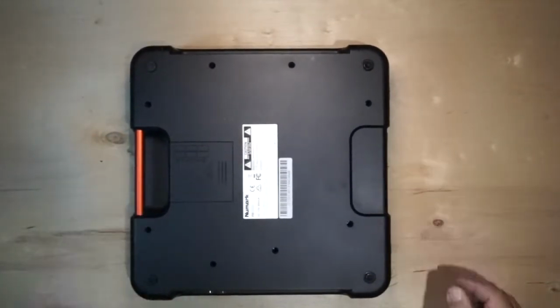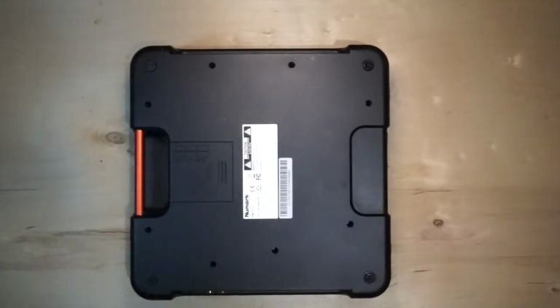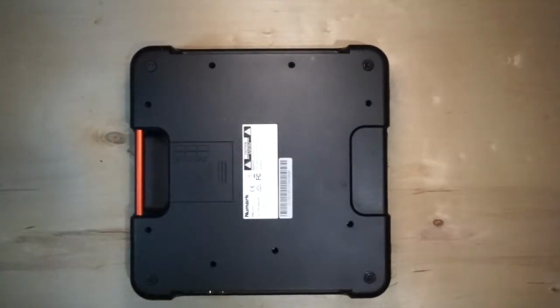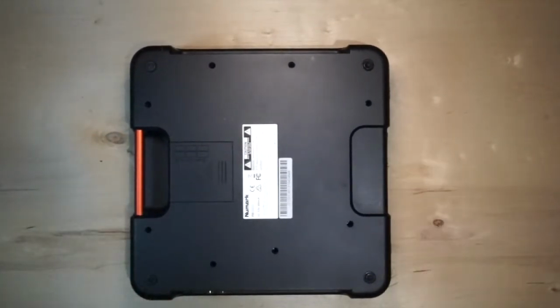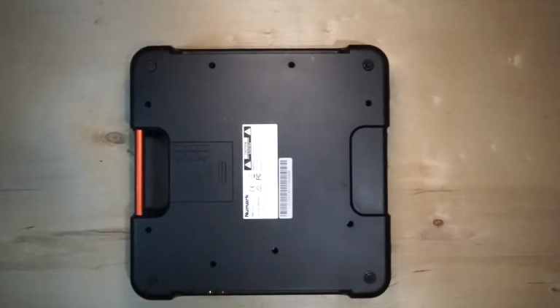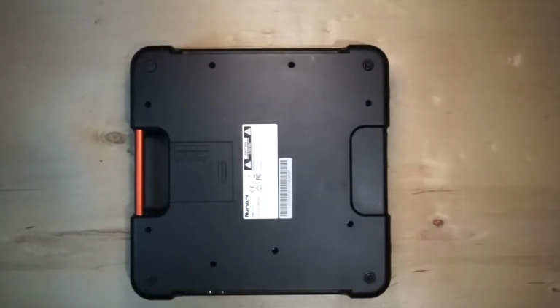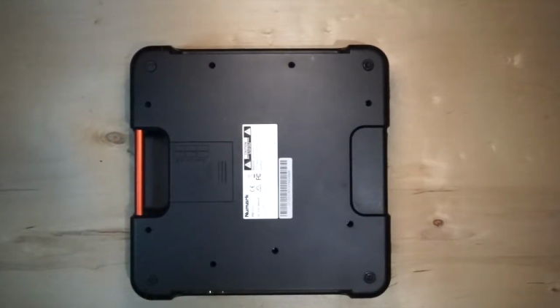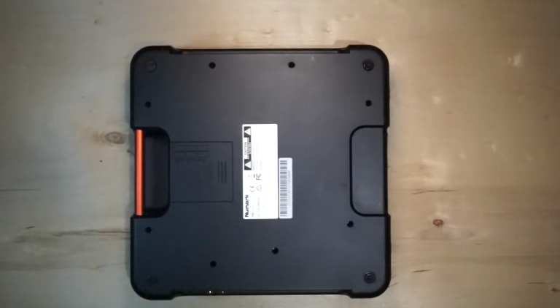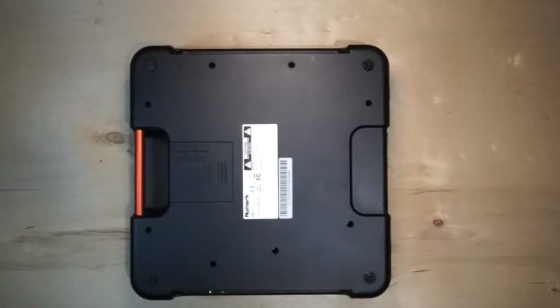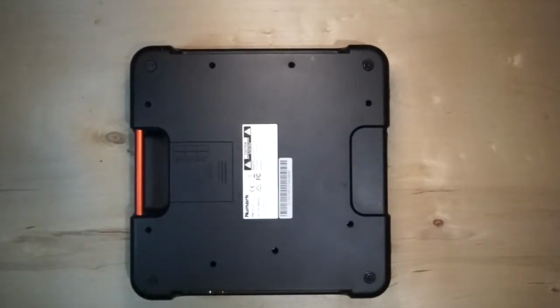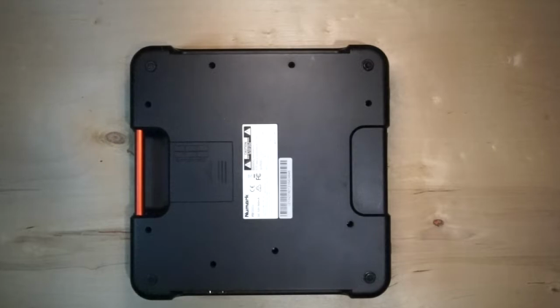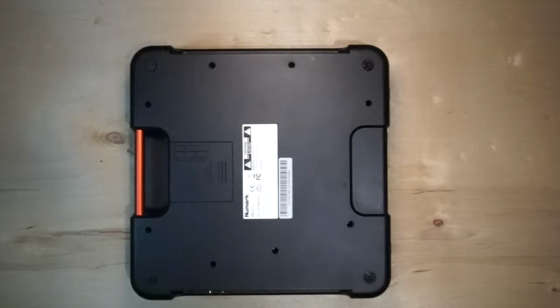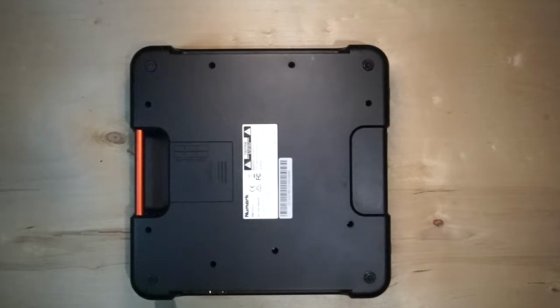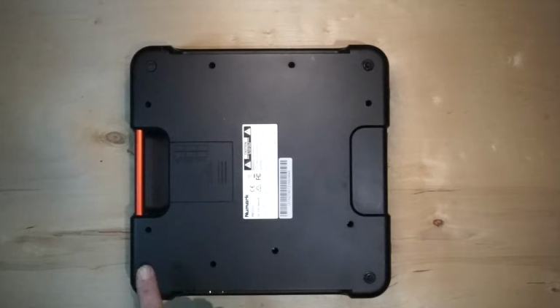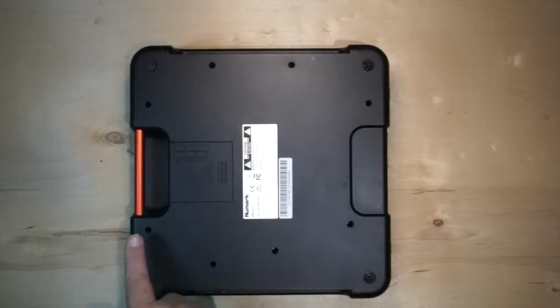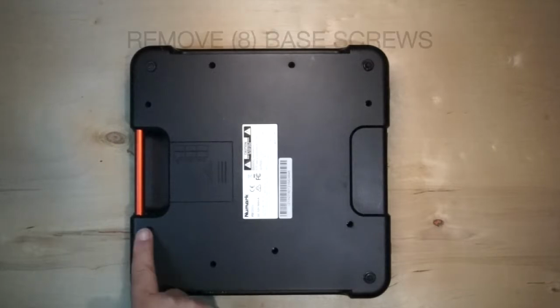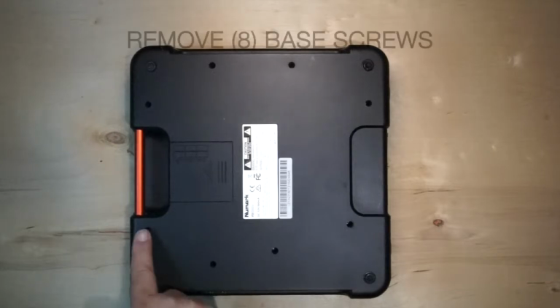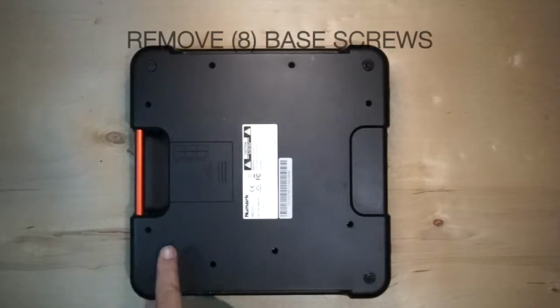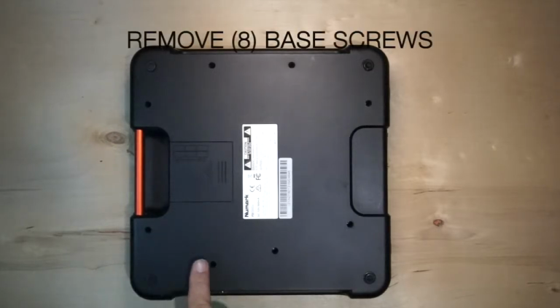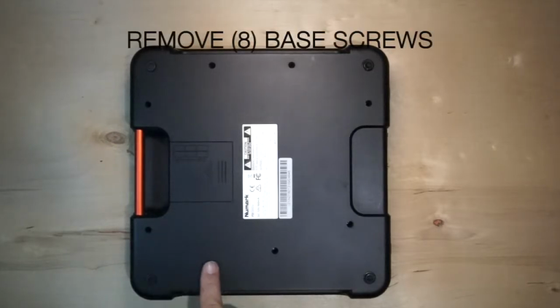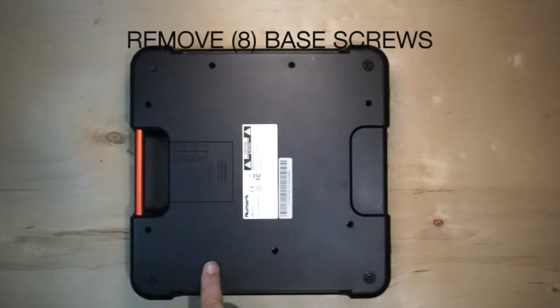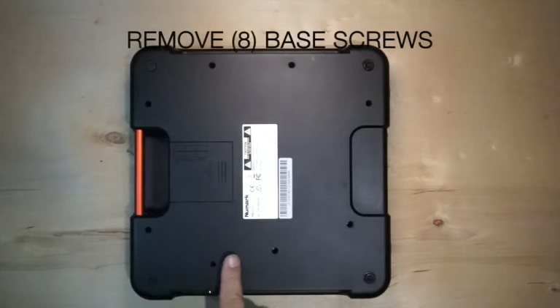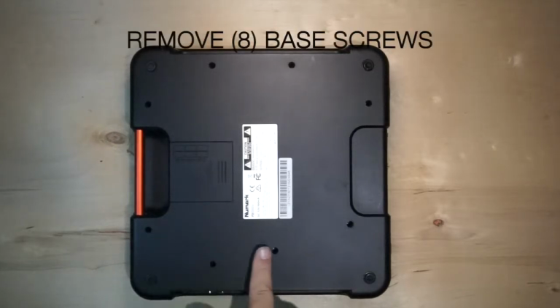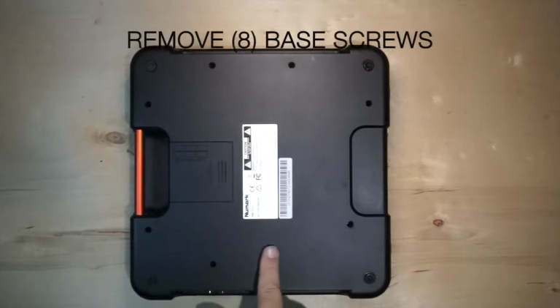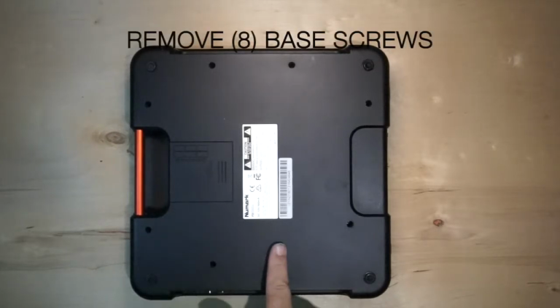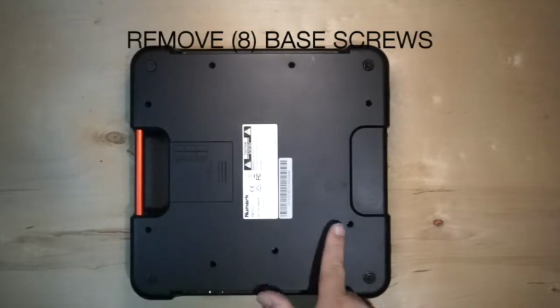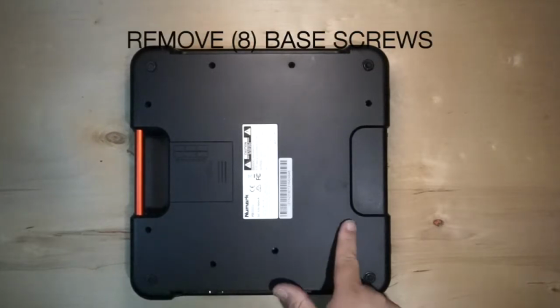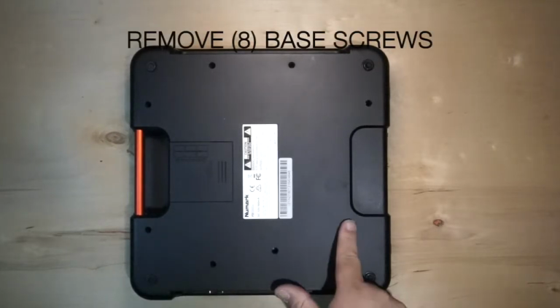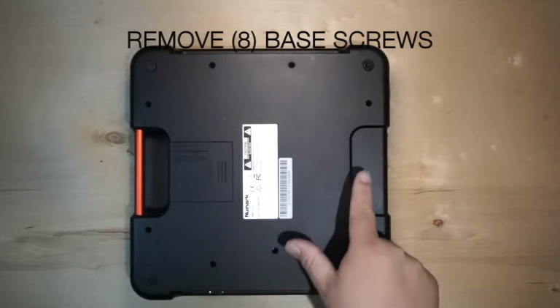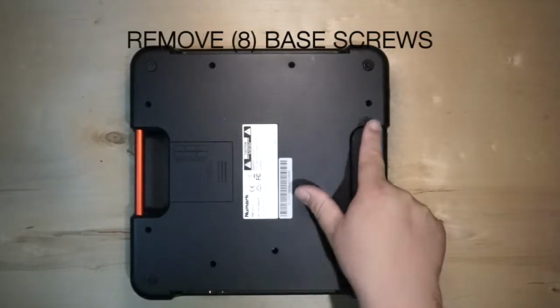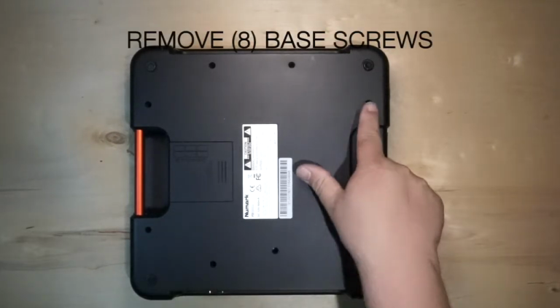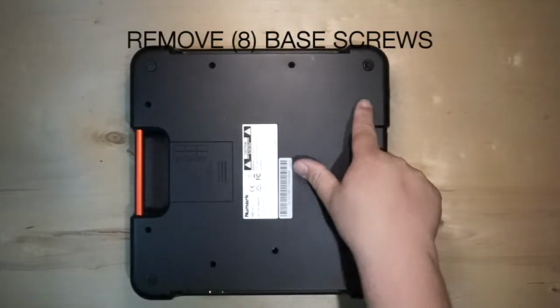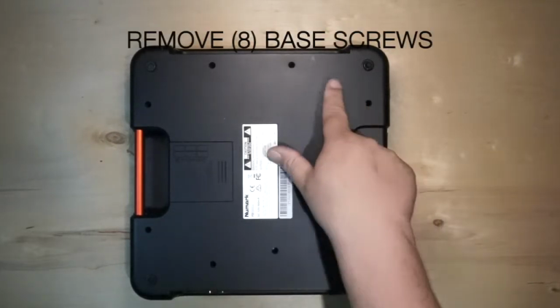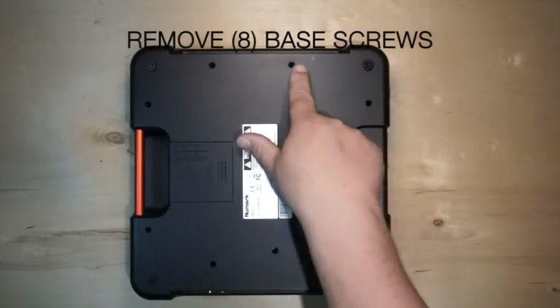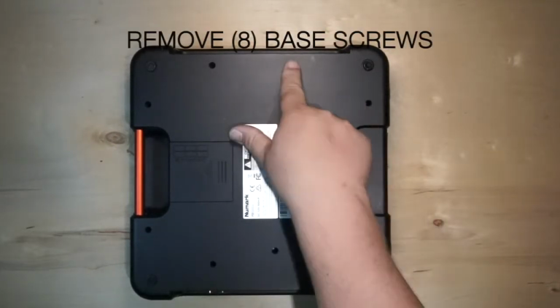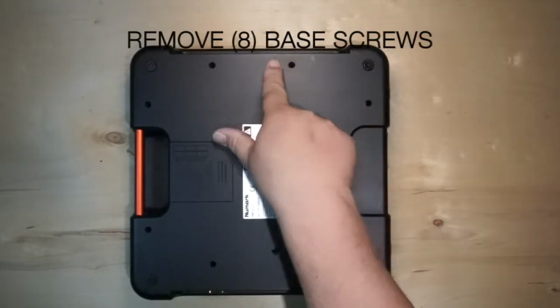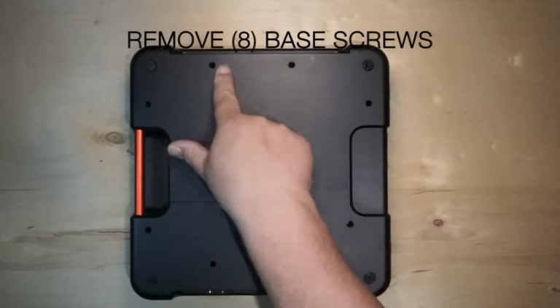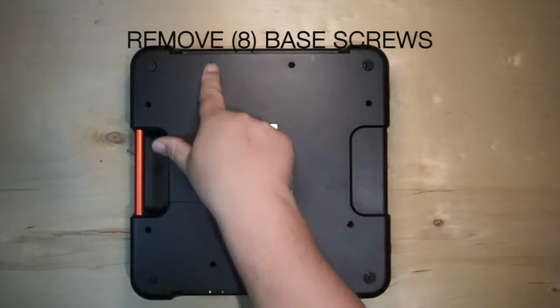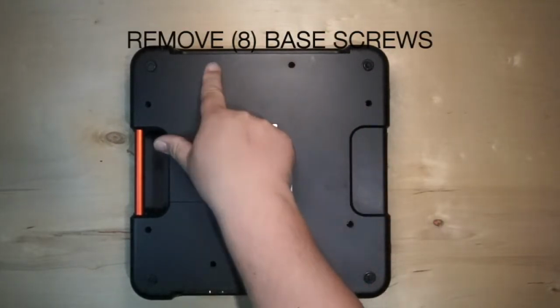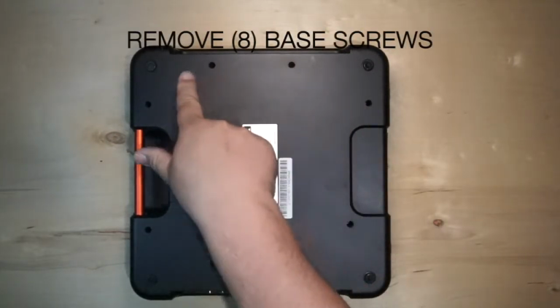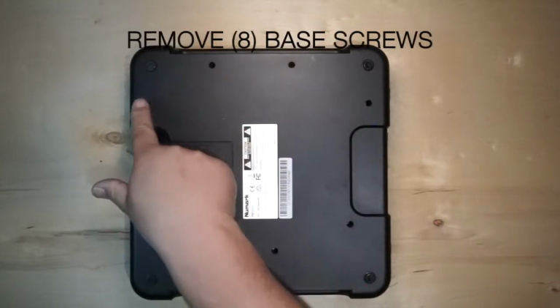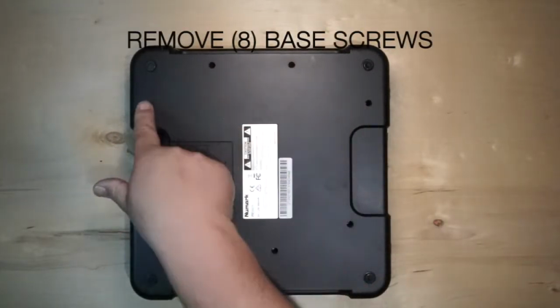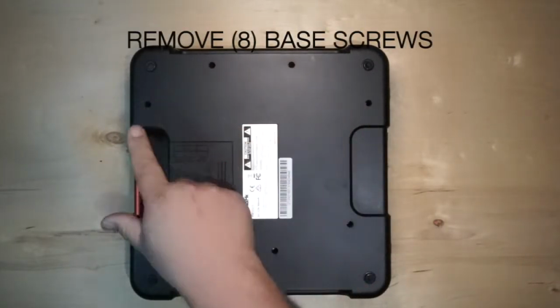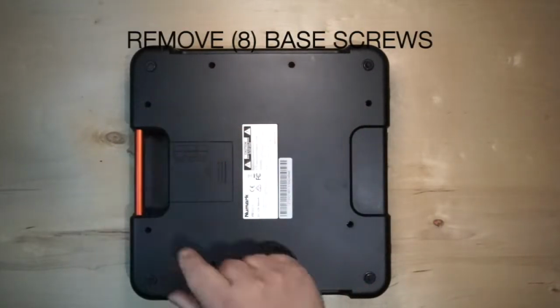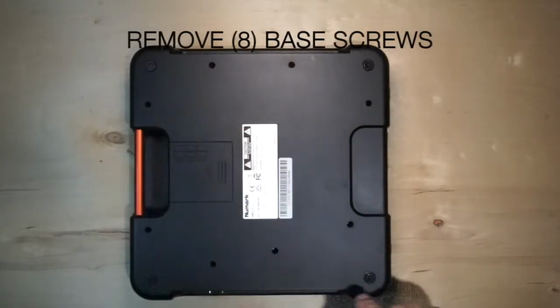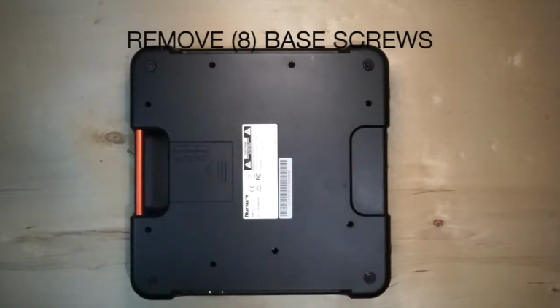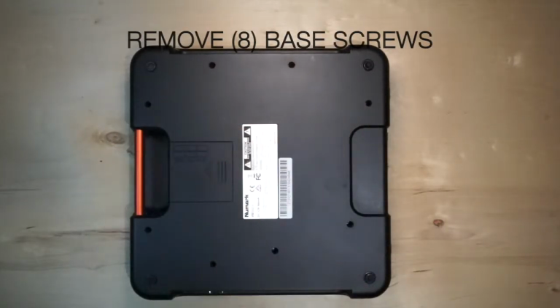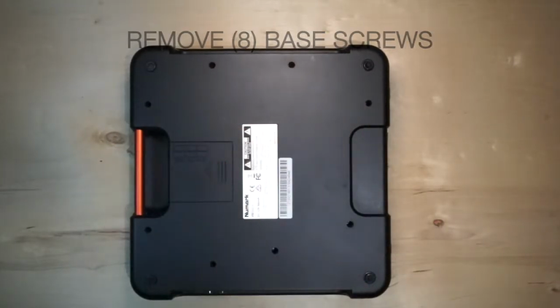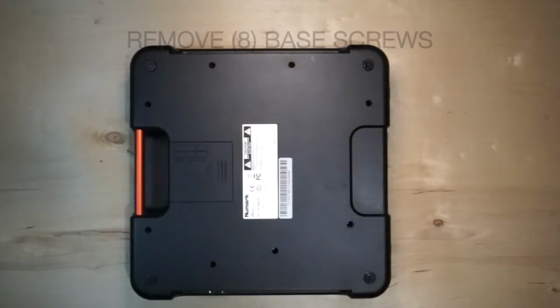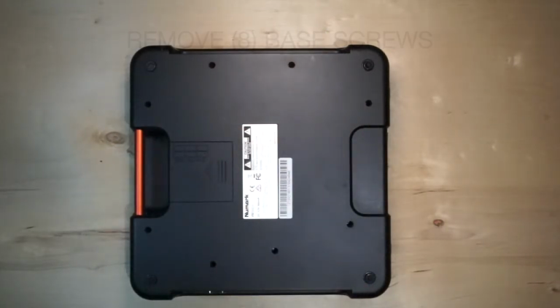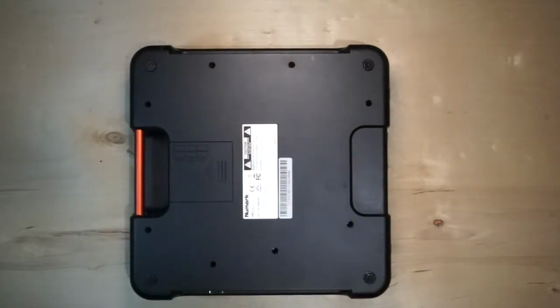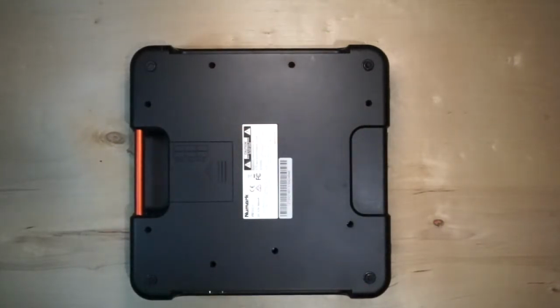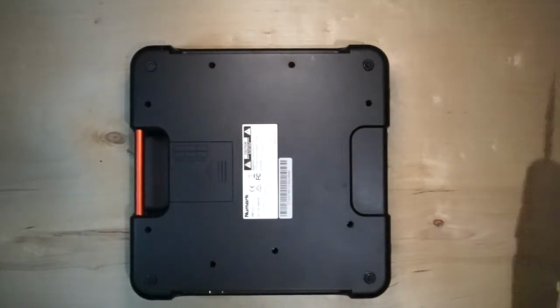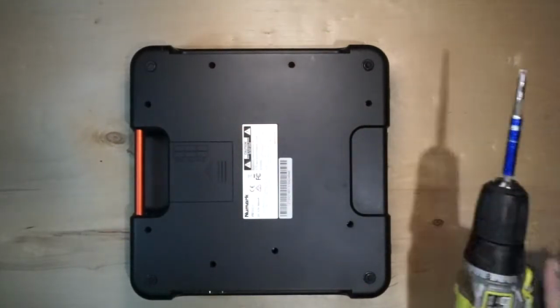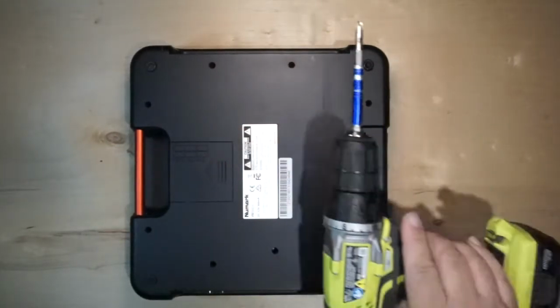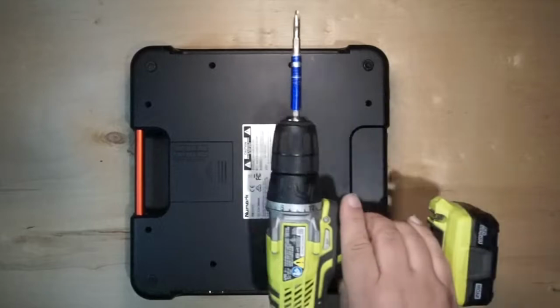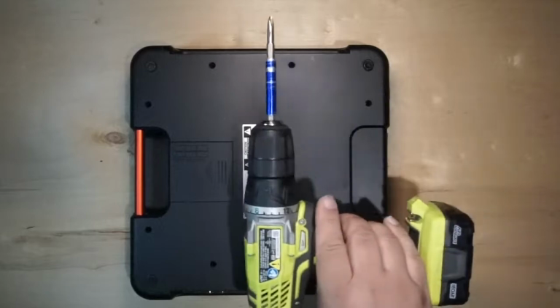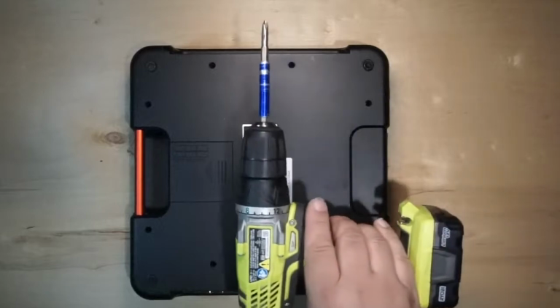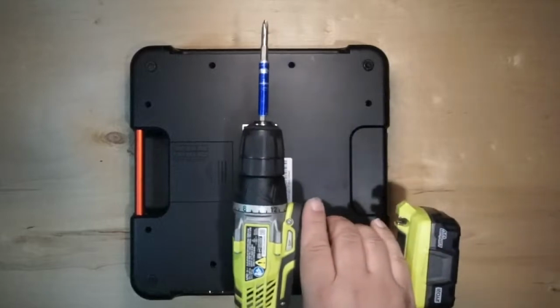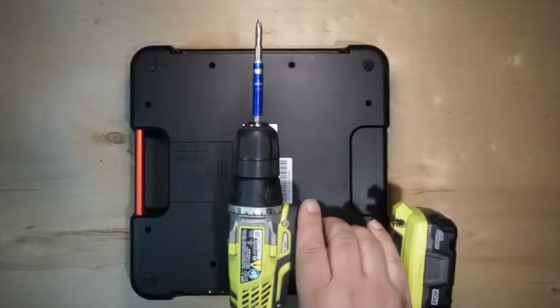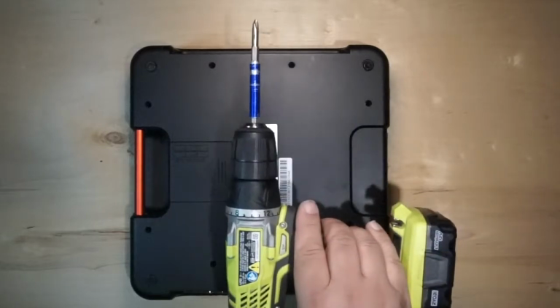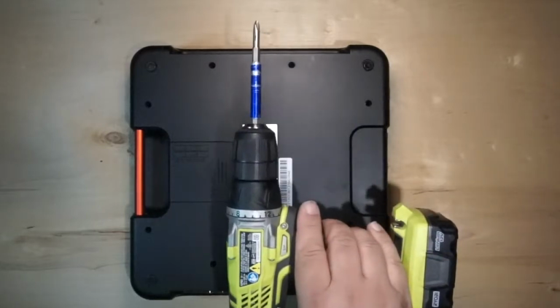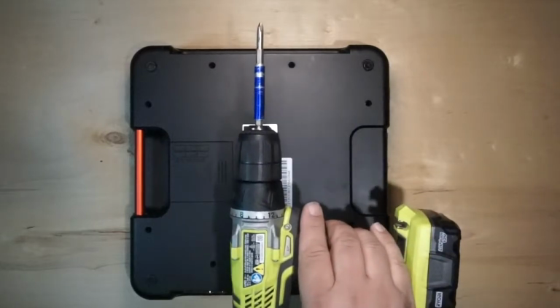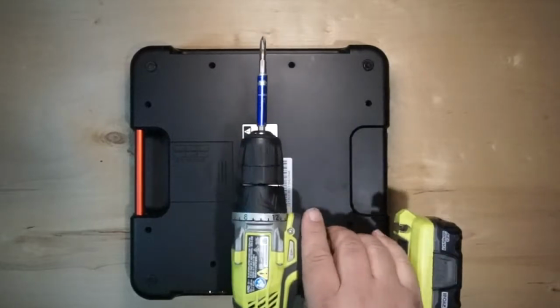Remove your 8 base screws. You can use the drill if you want.